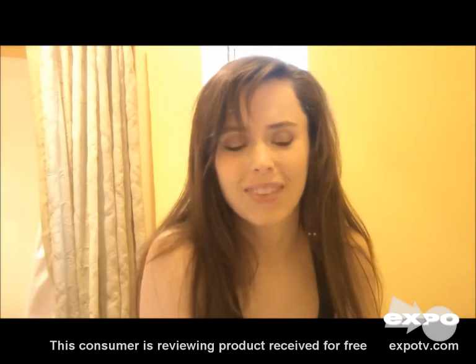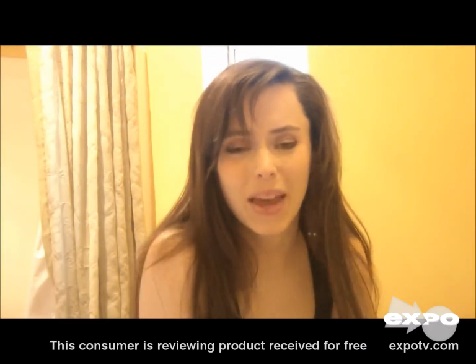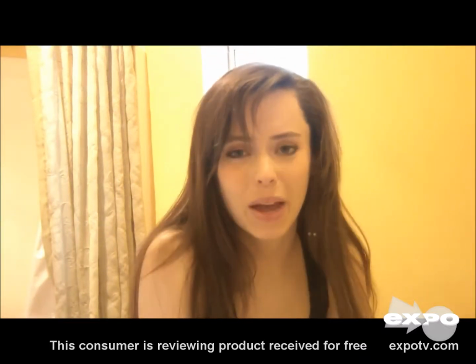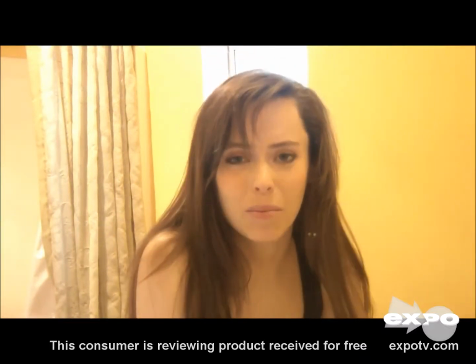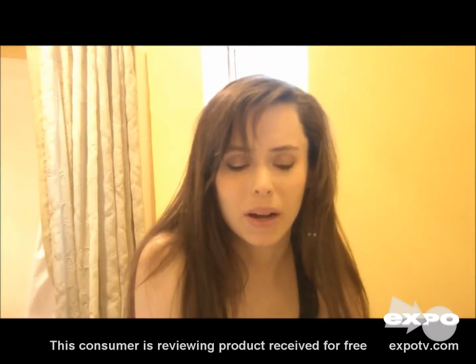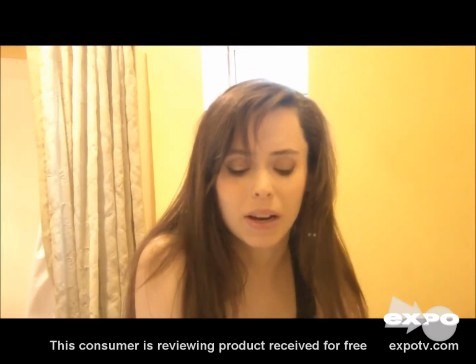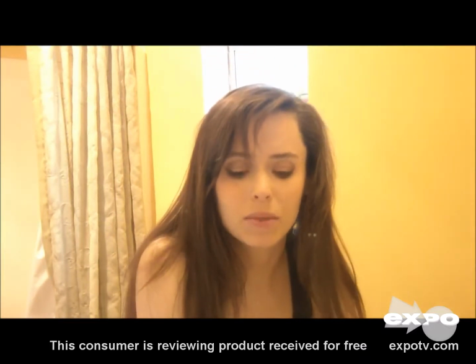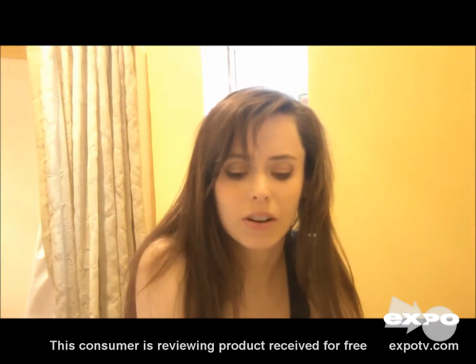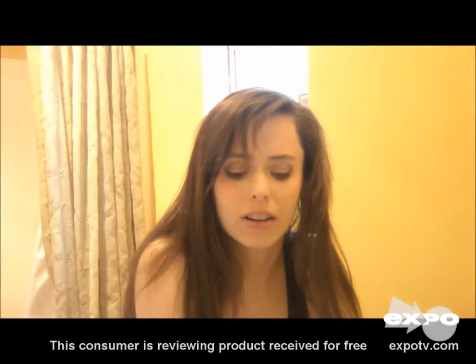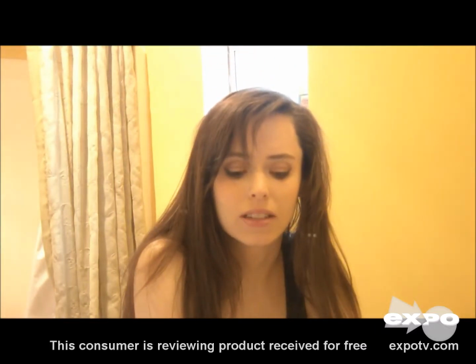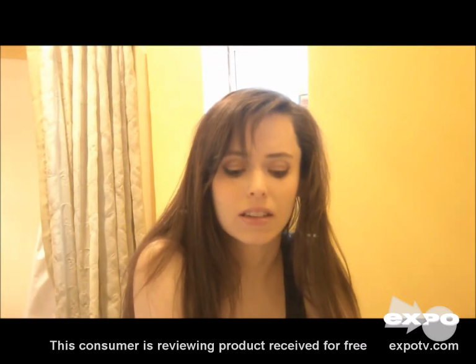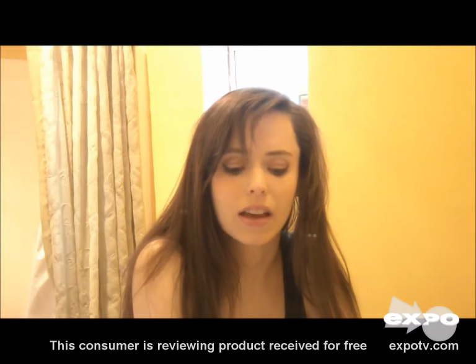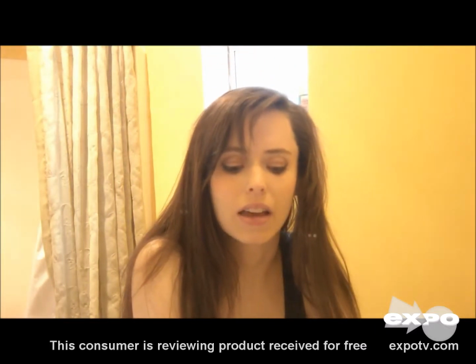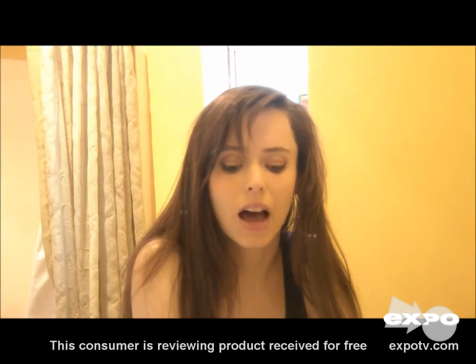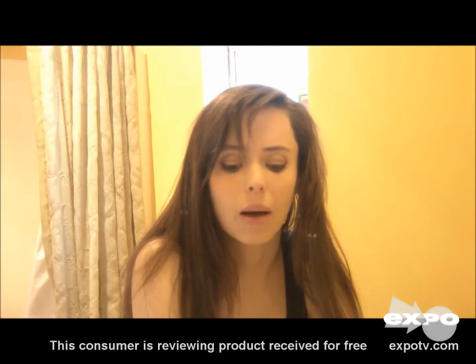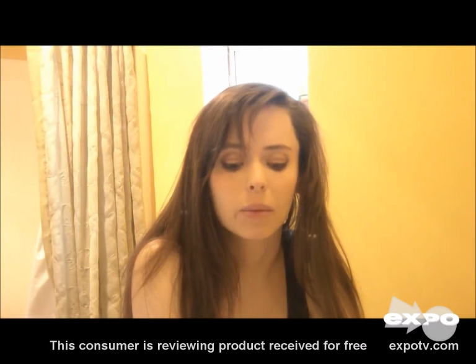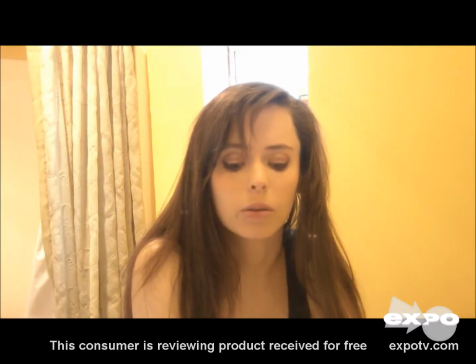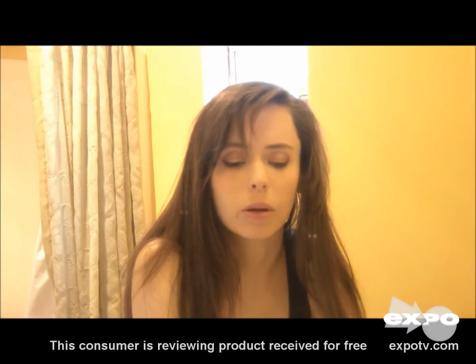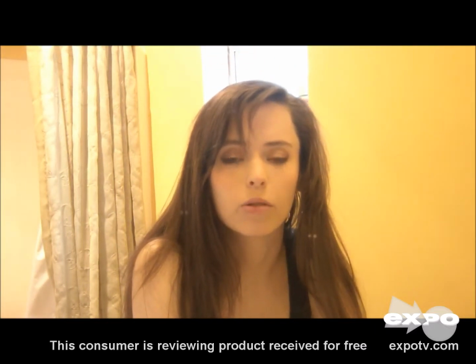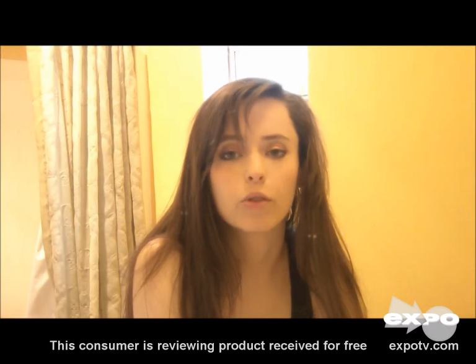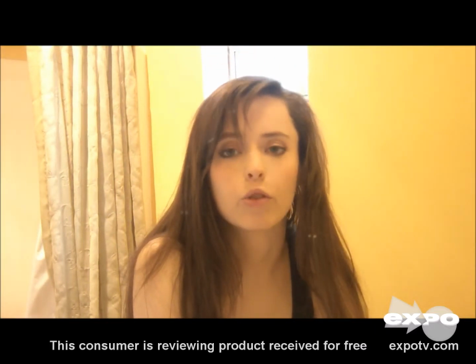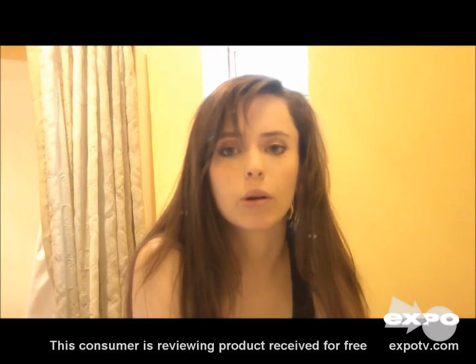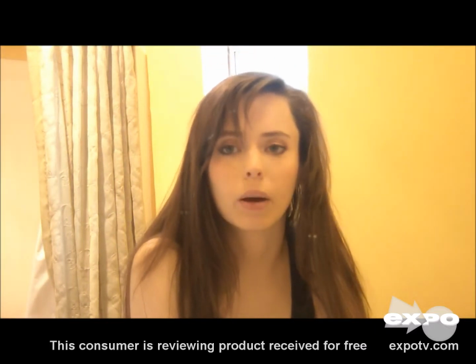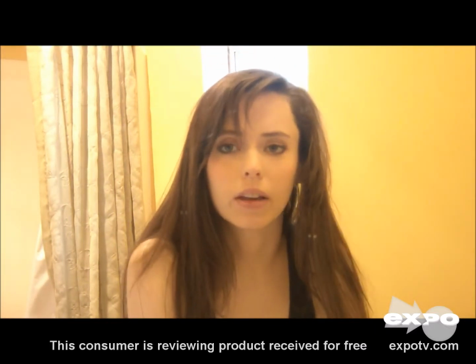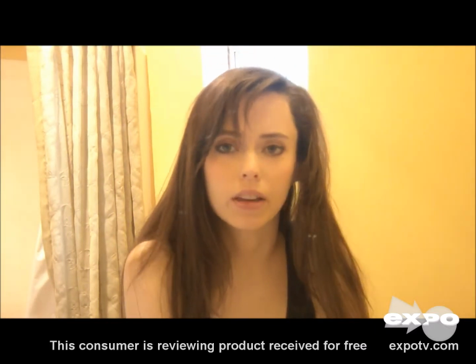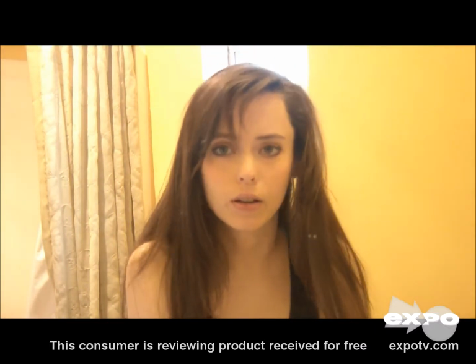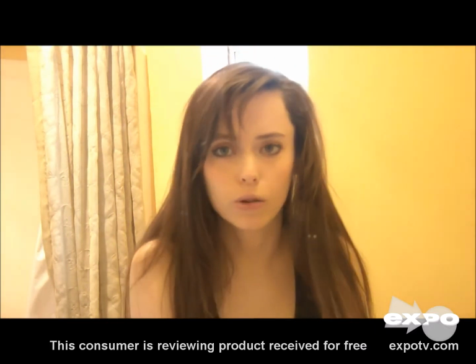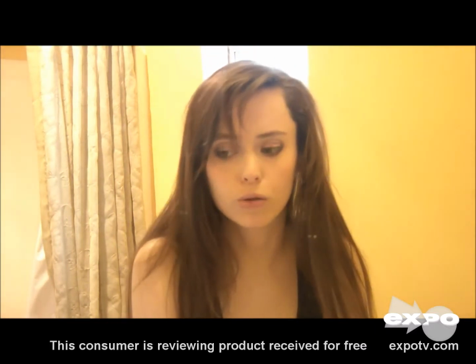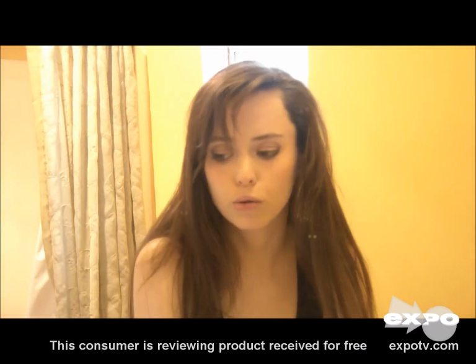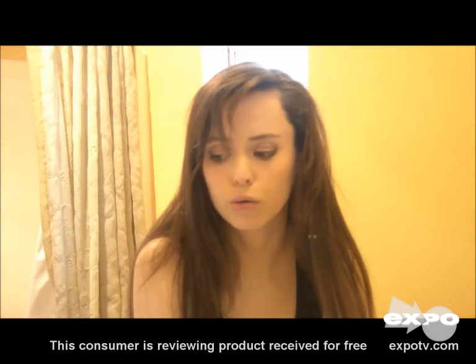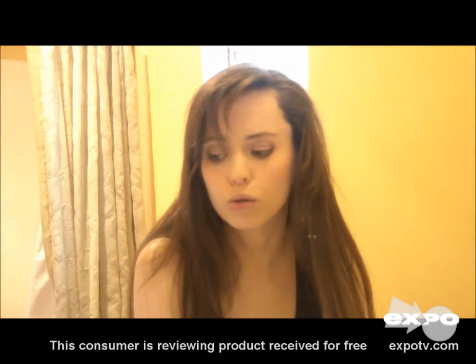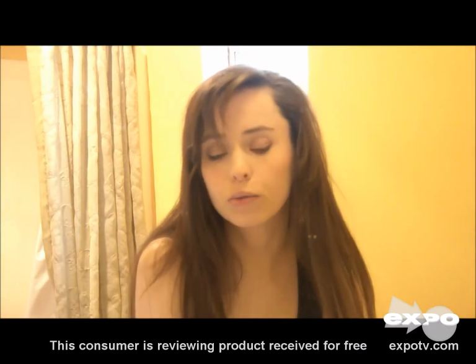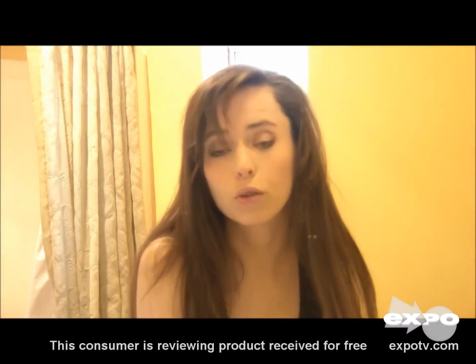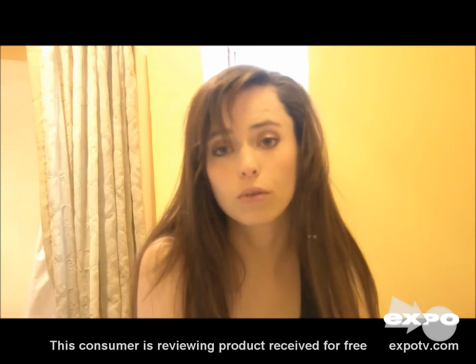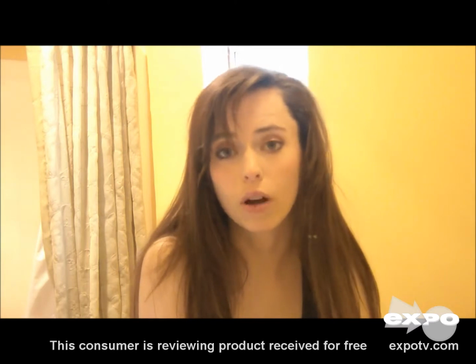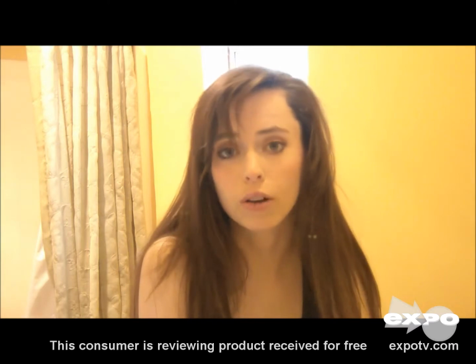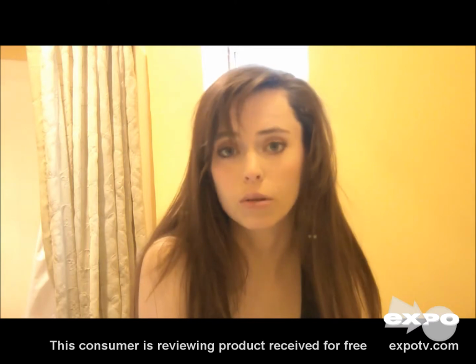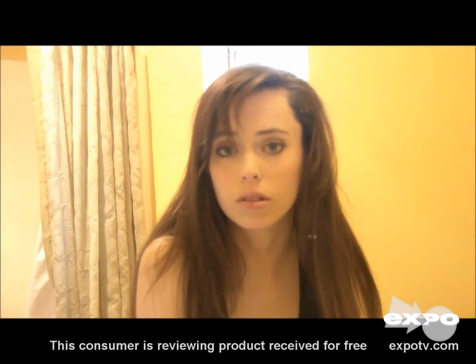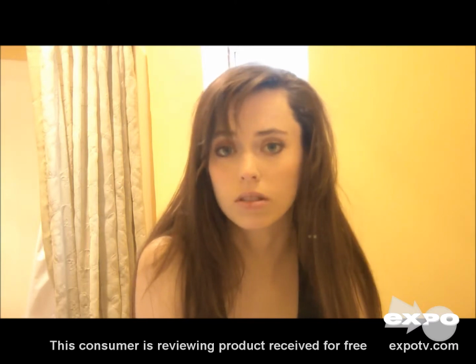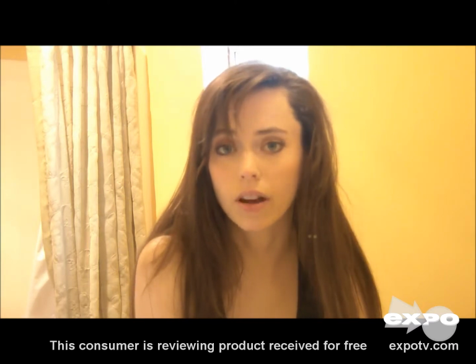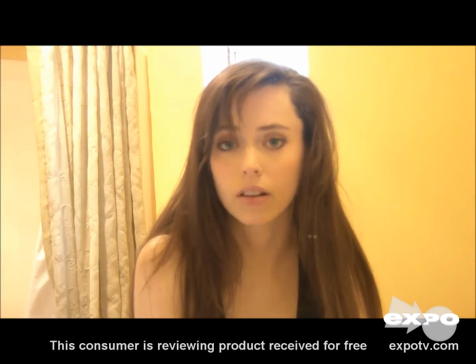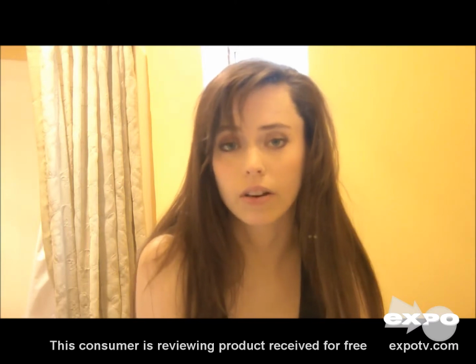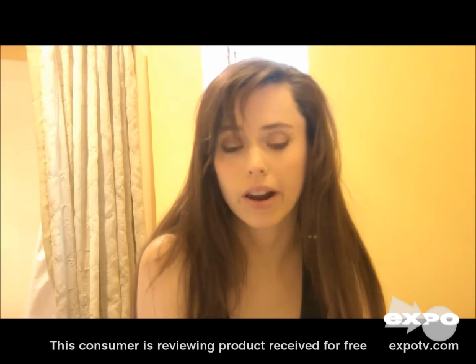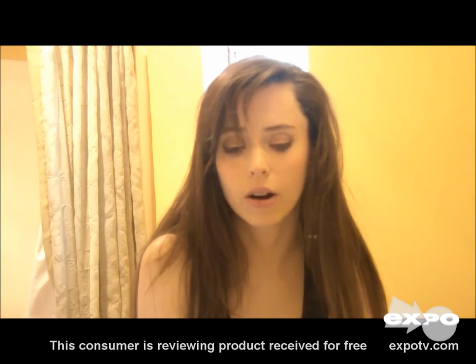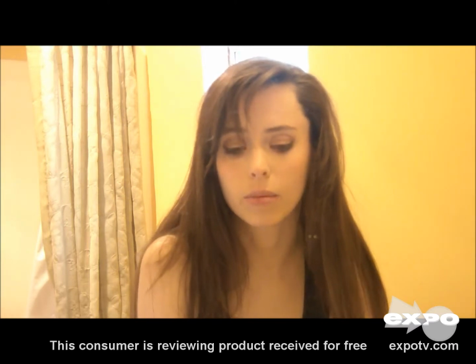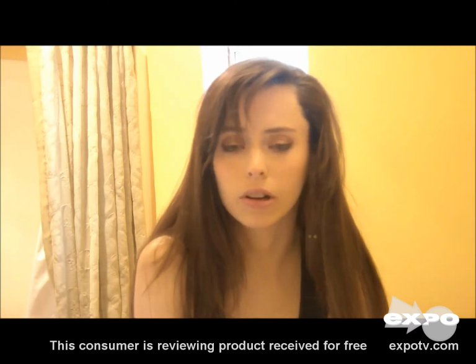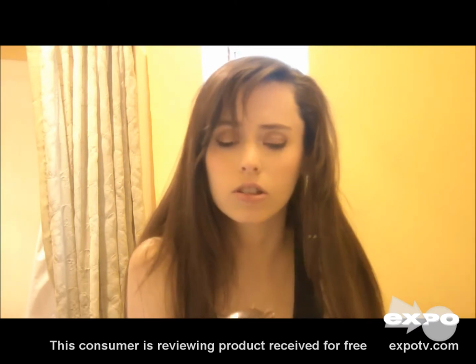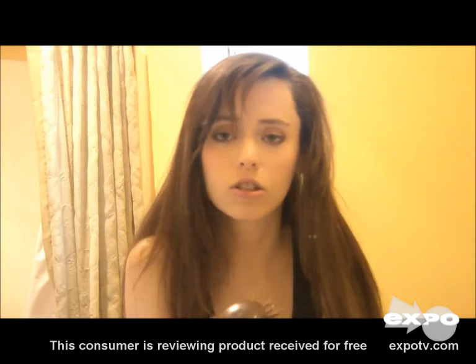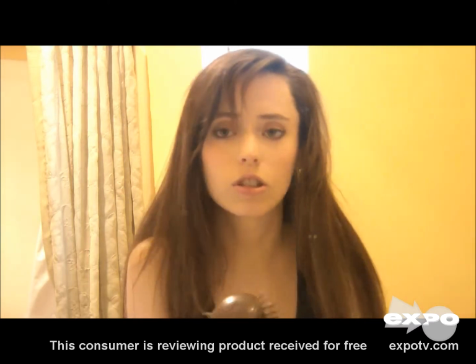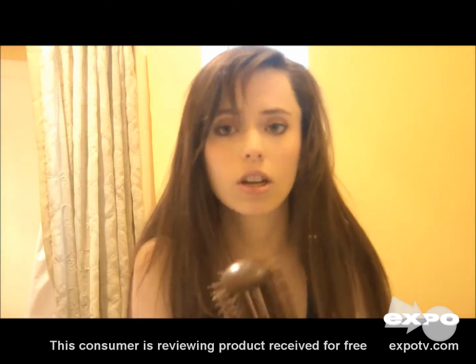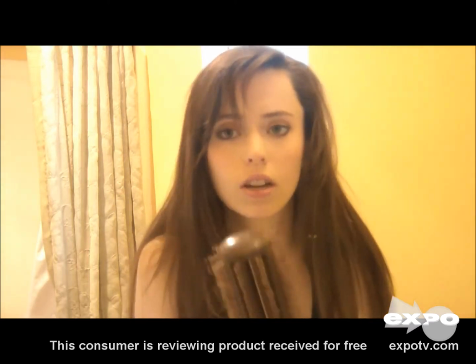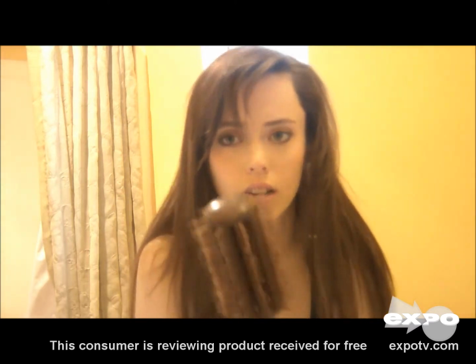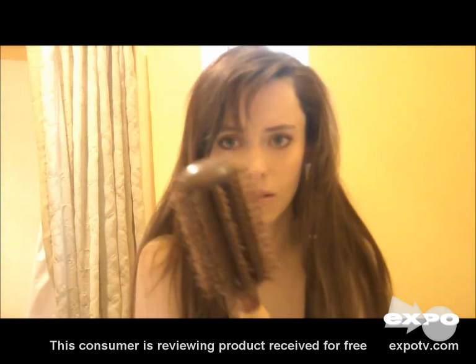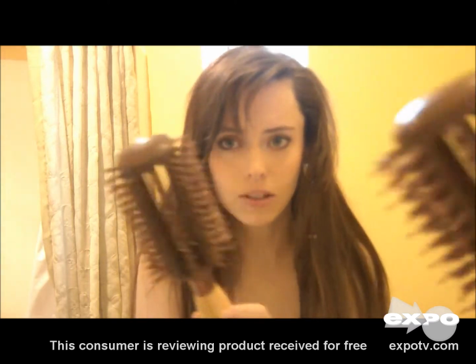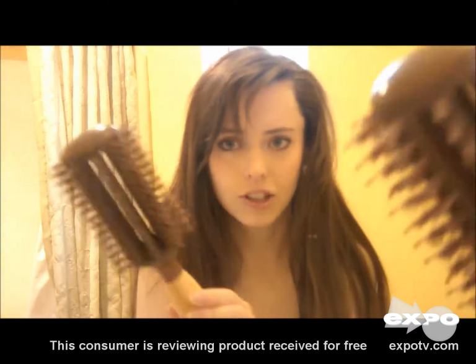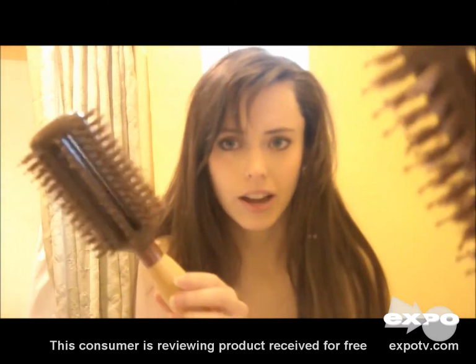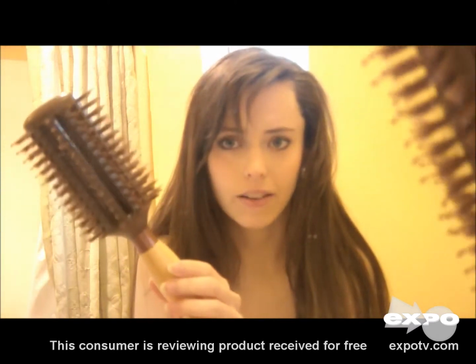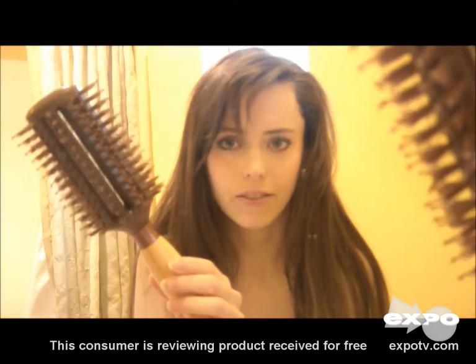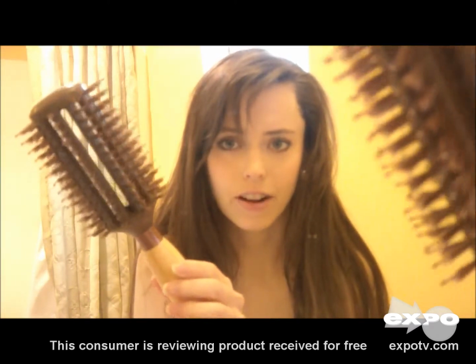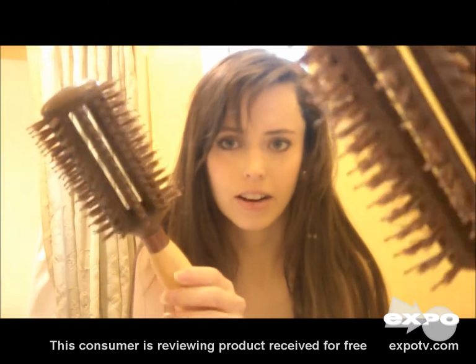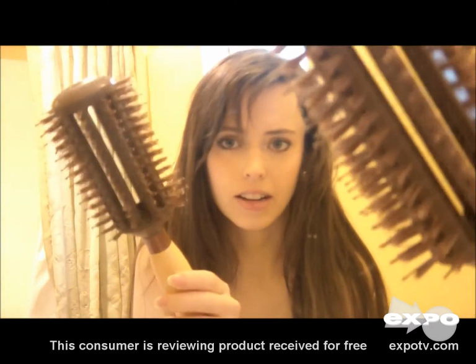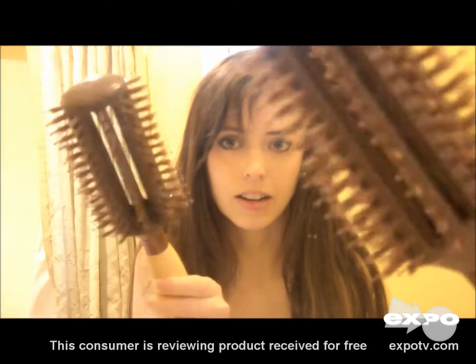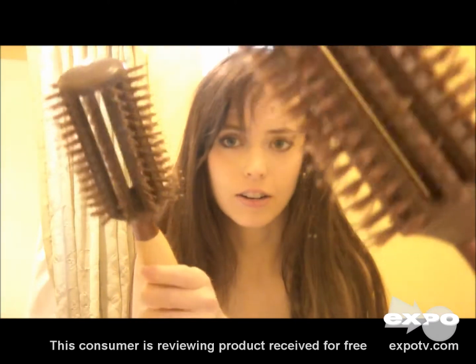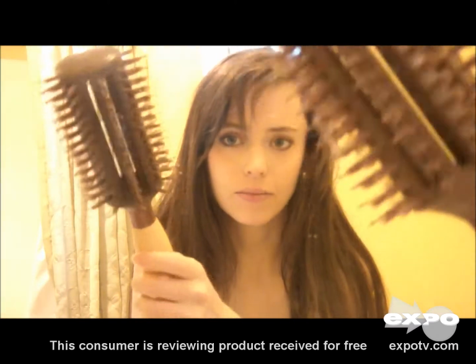Hey, my name is Grayson, and I'm going to be reviewing my EcoTools Full Volume Styler Hairbrush, which I have right here.